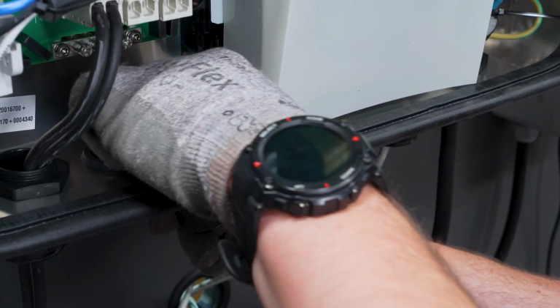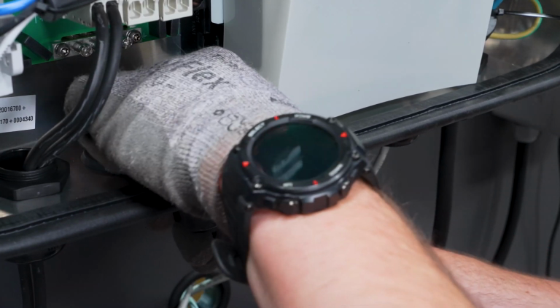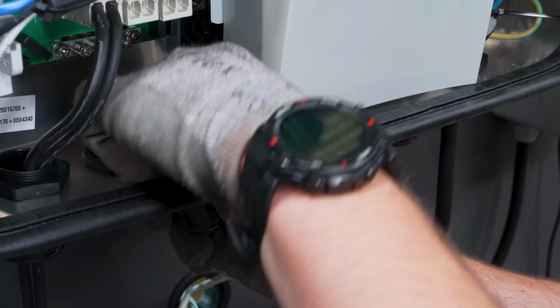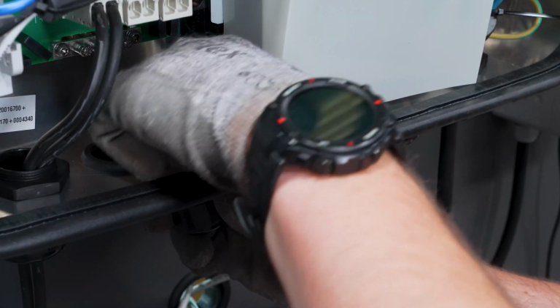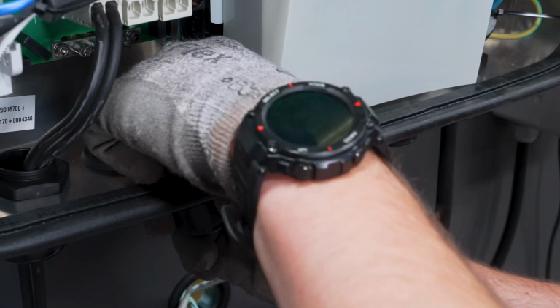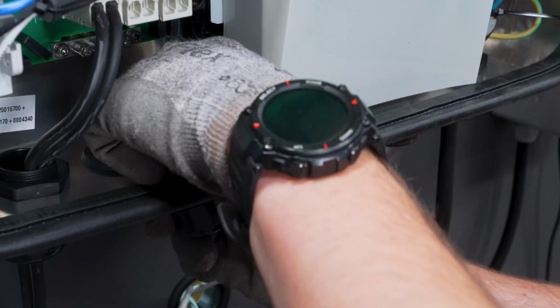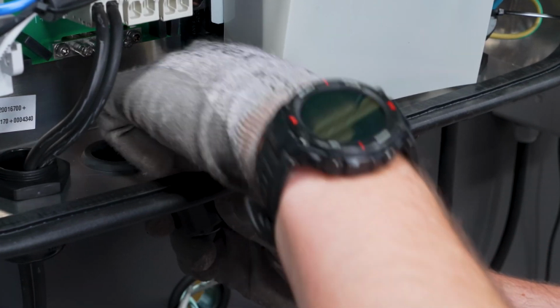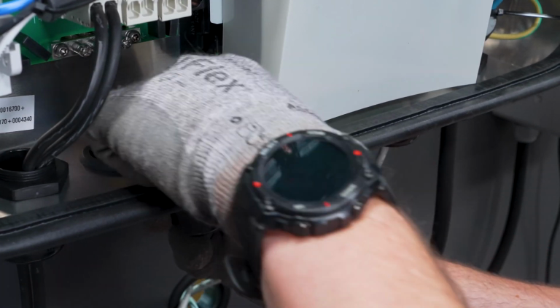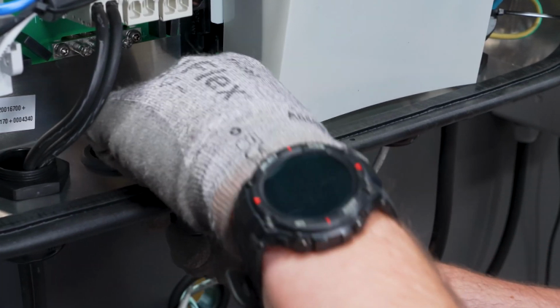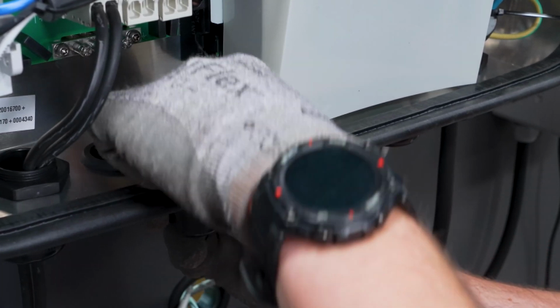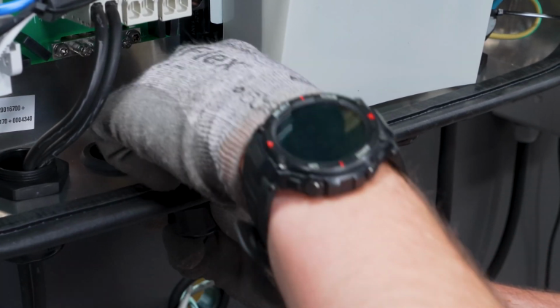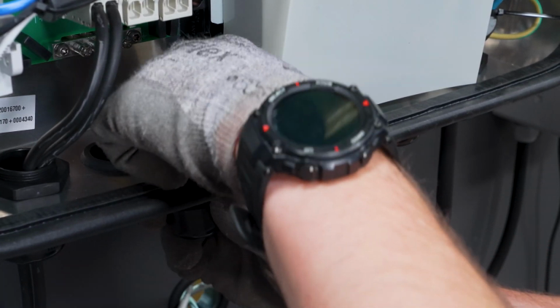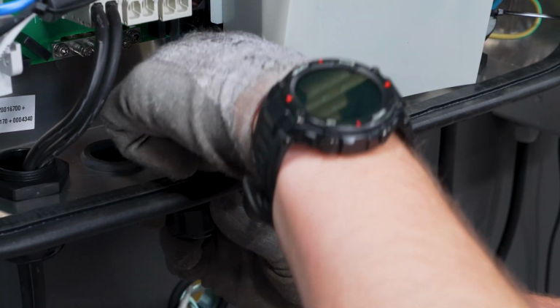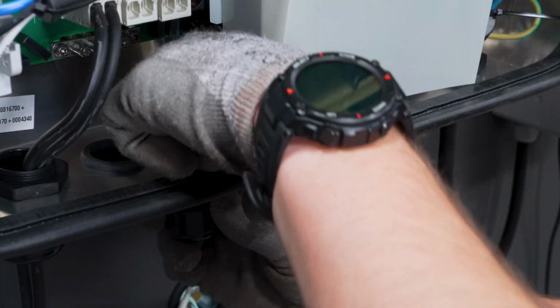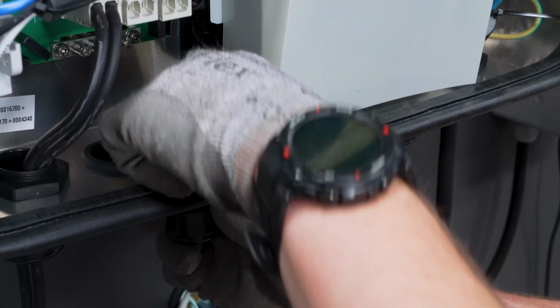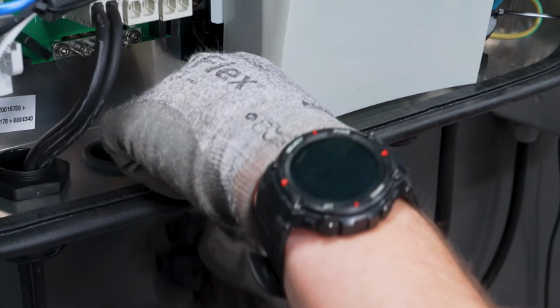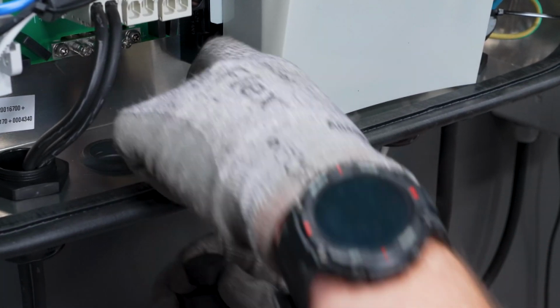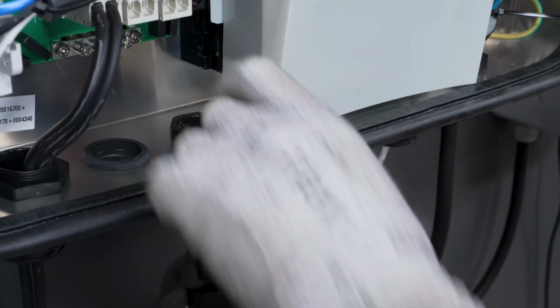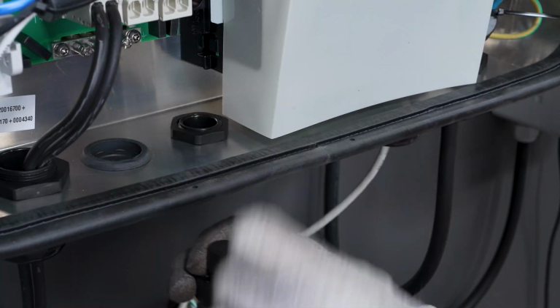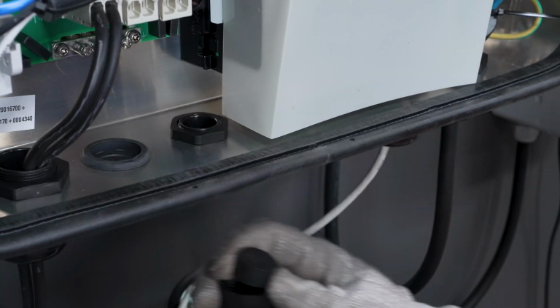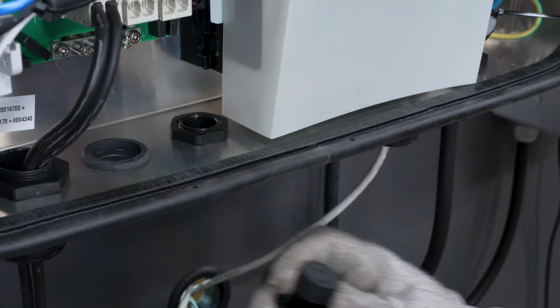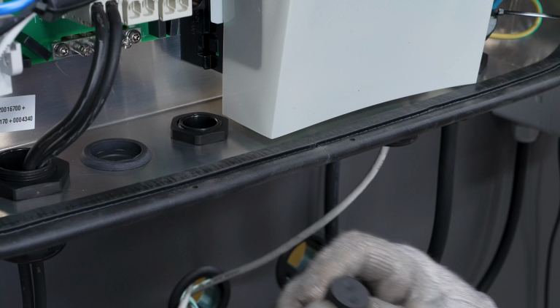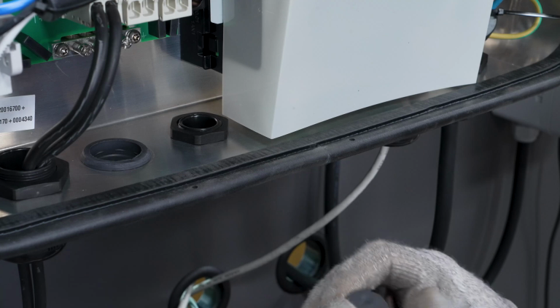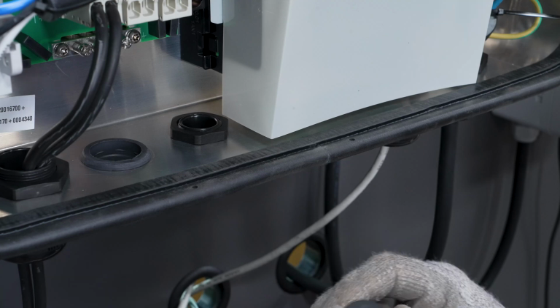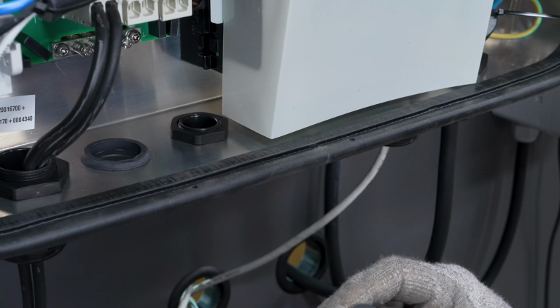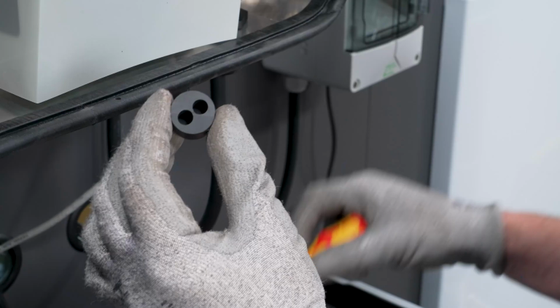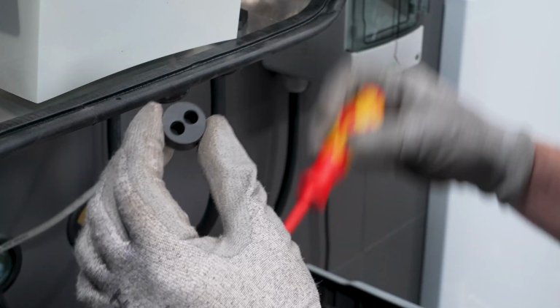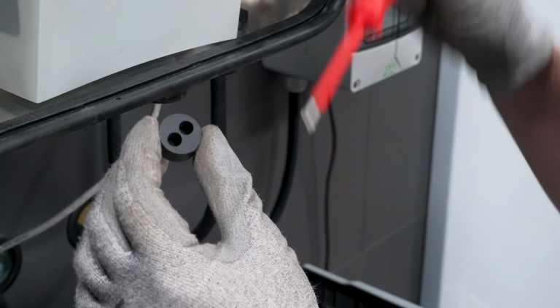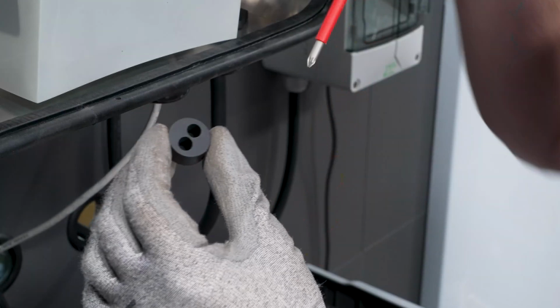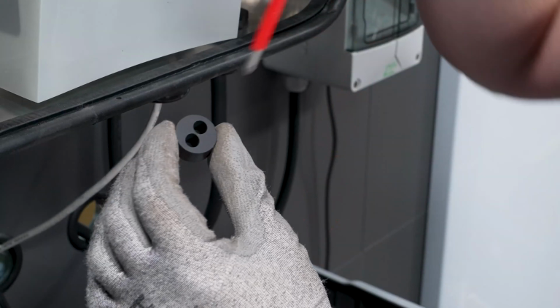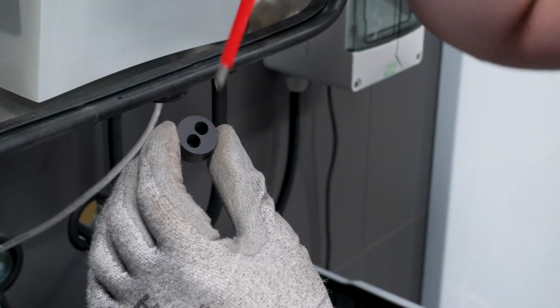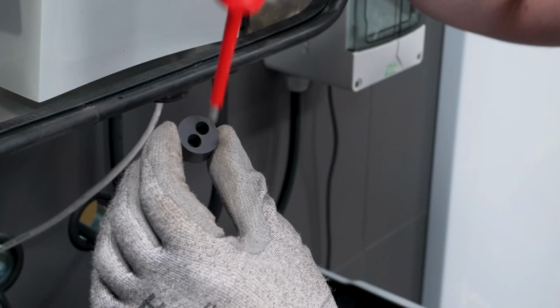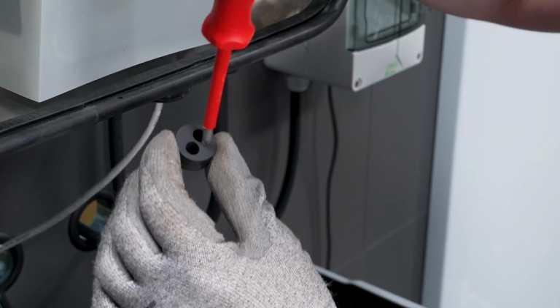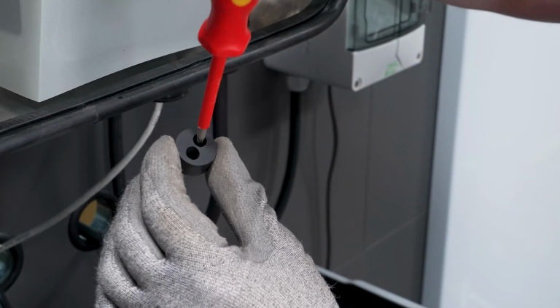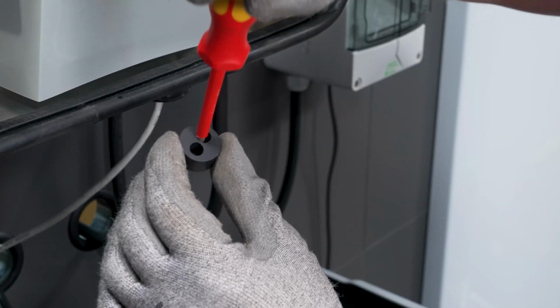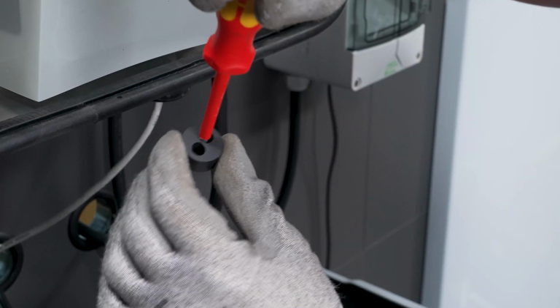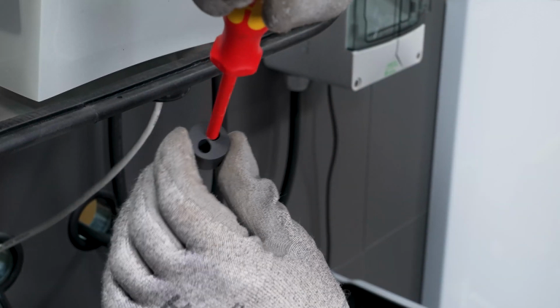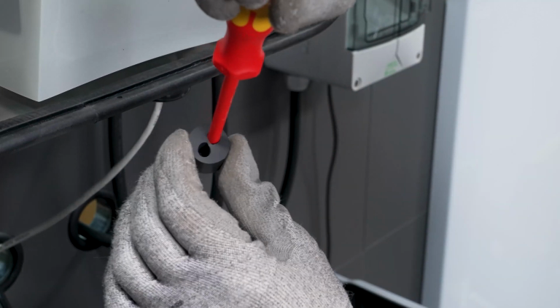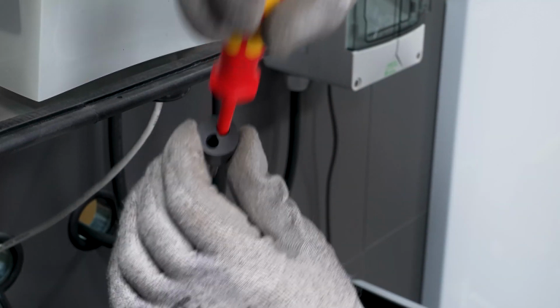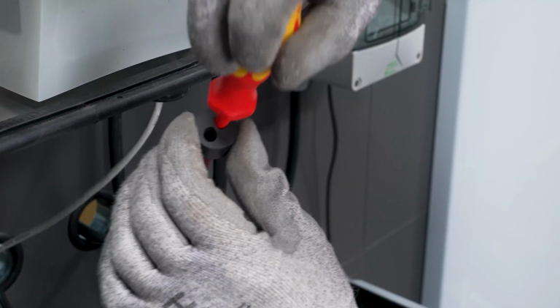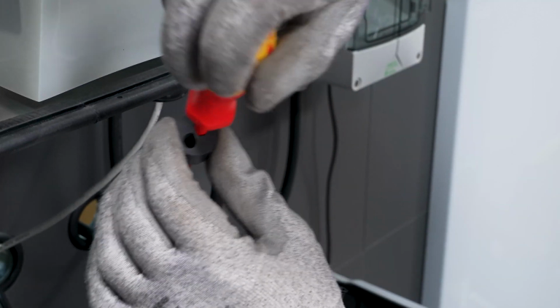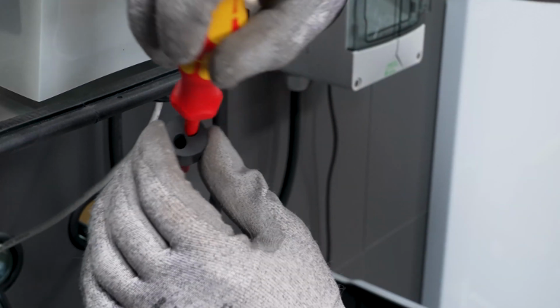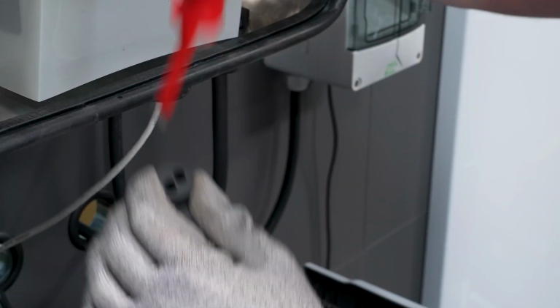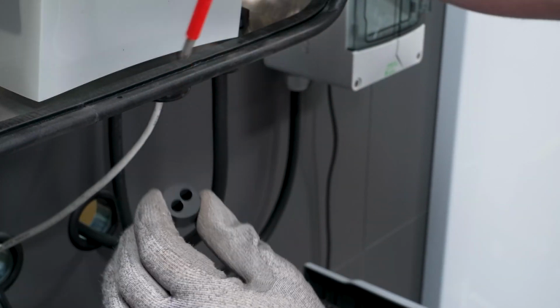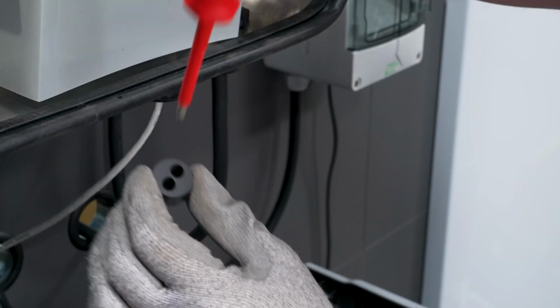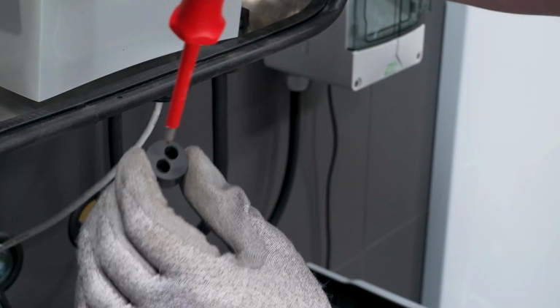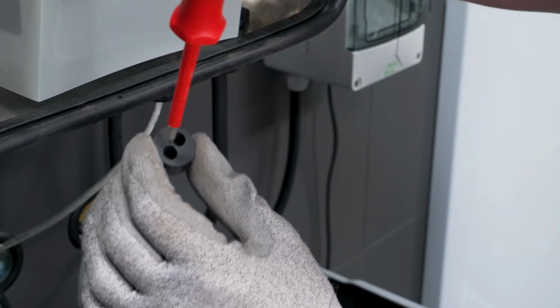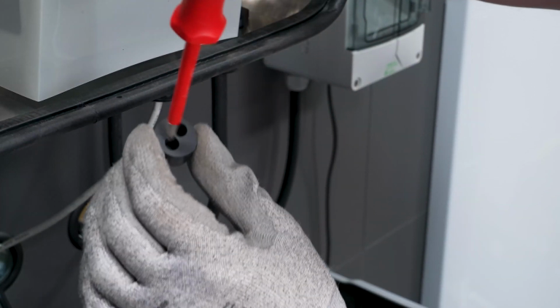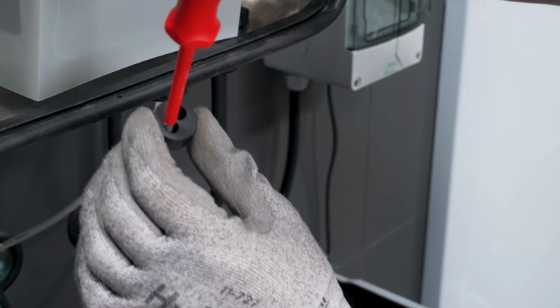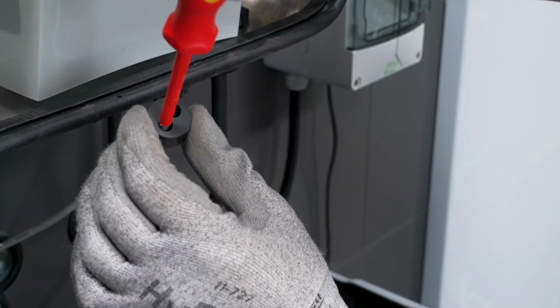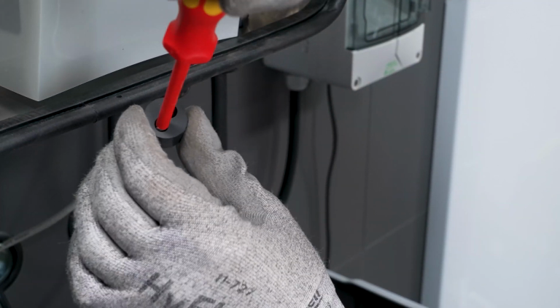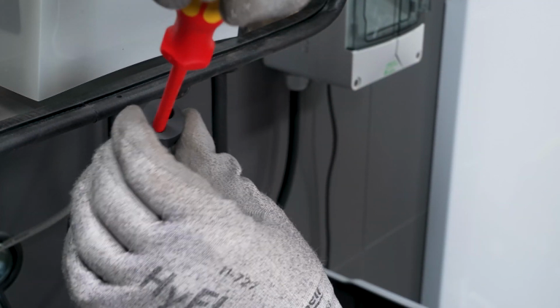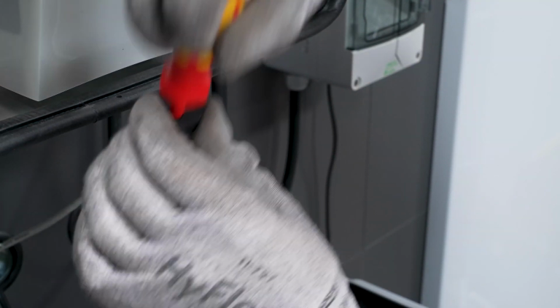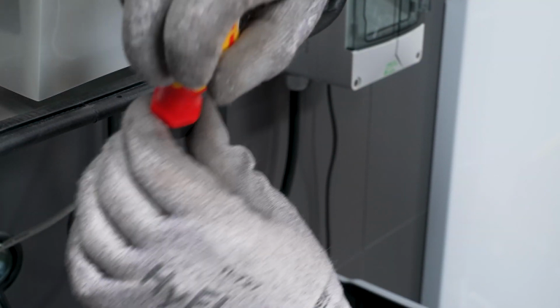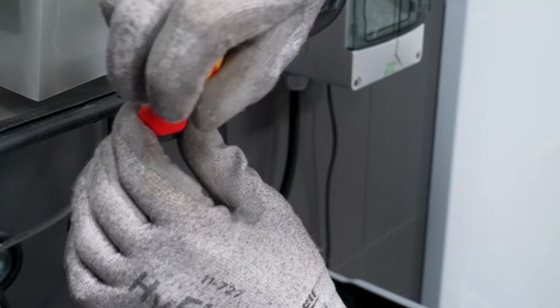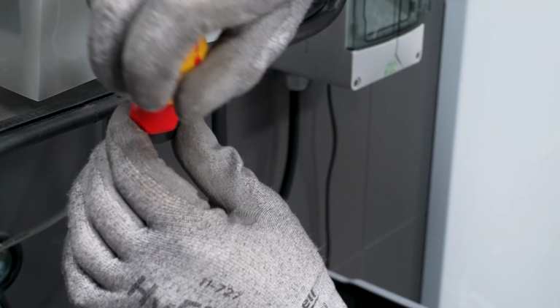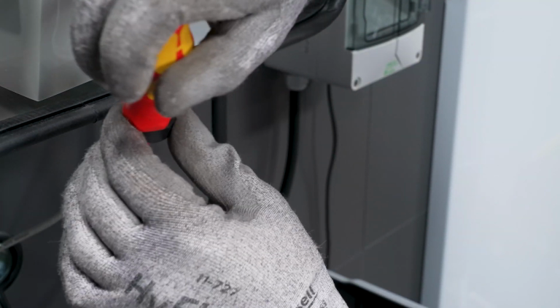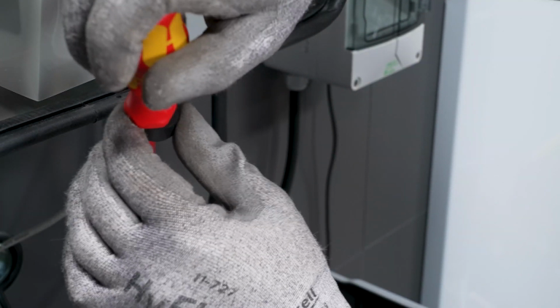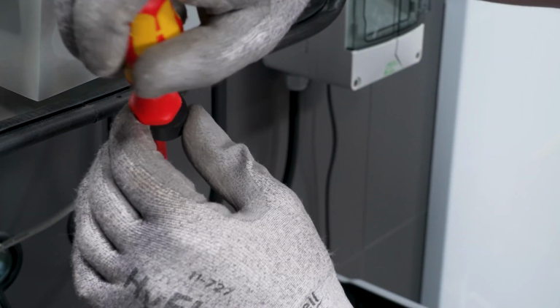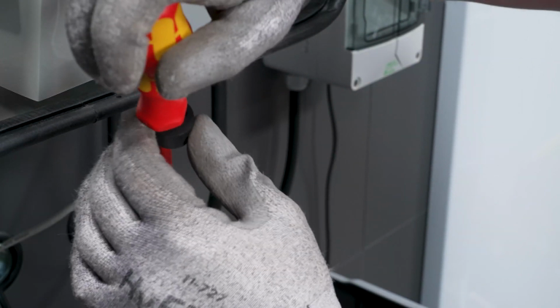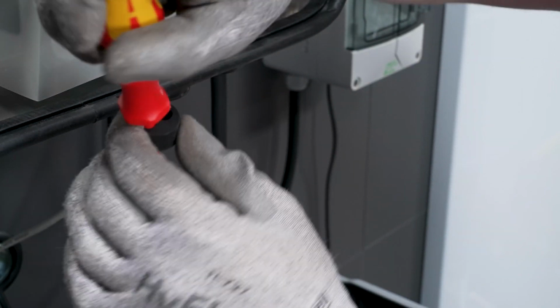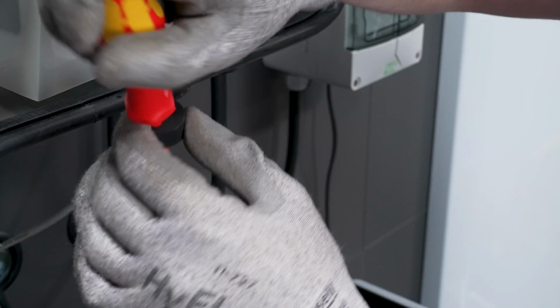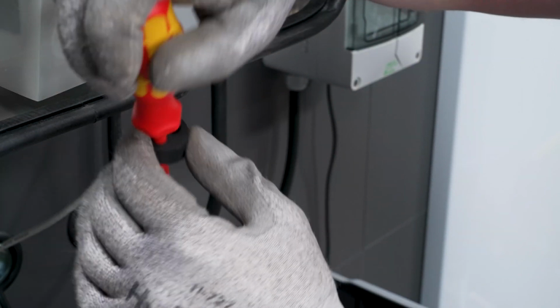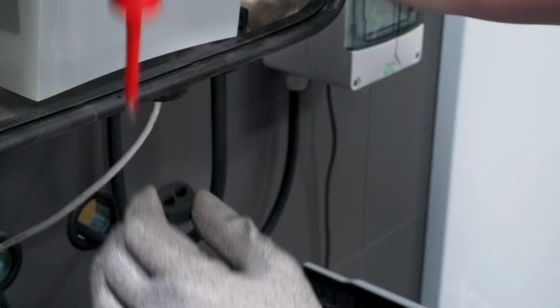Remove the 2-hole cable support sleeve from the cable gland, pierce it using a screwdriver and then guide the cable through.